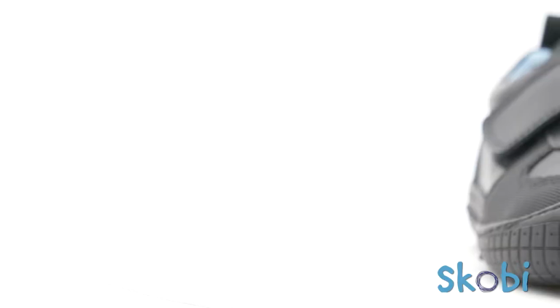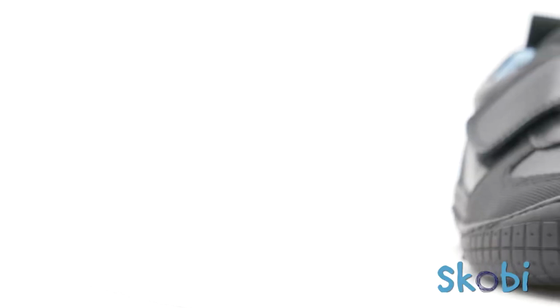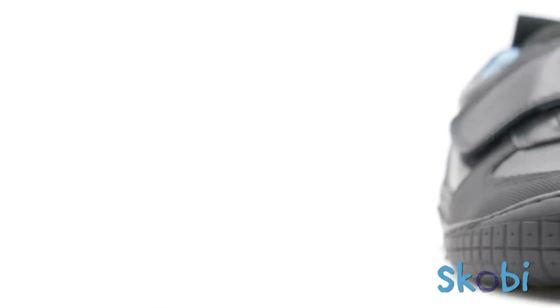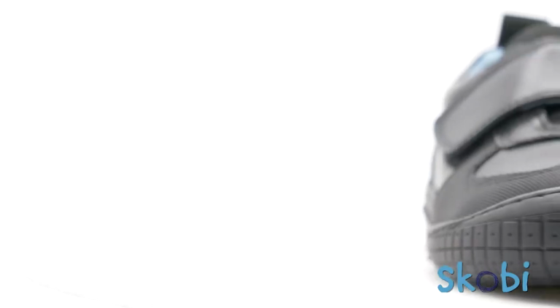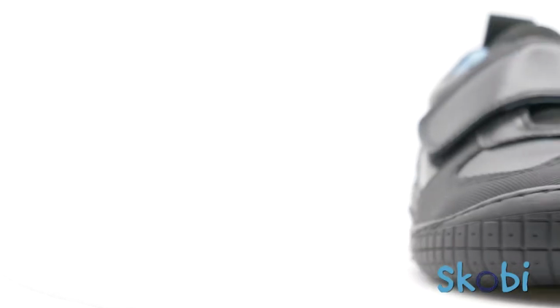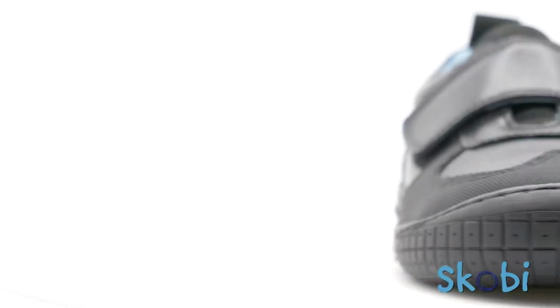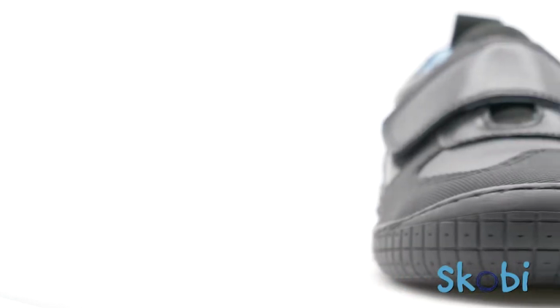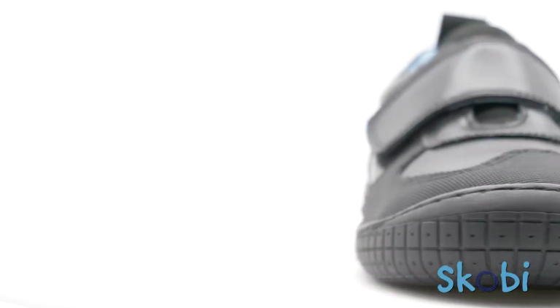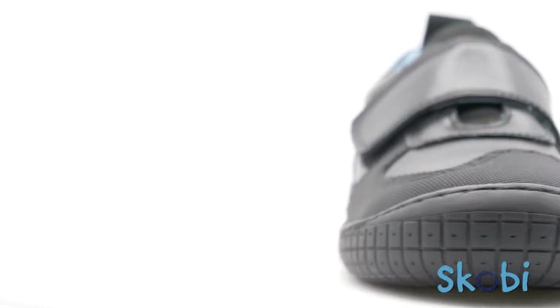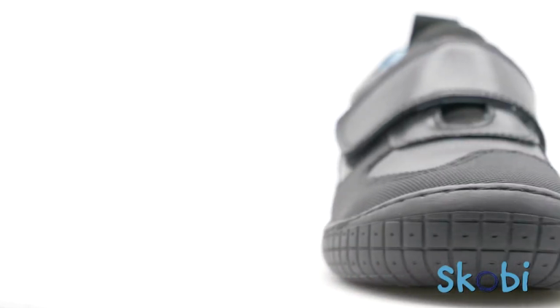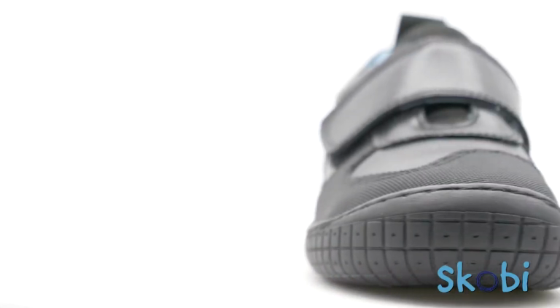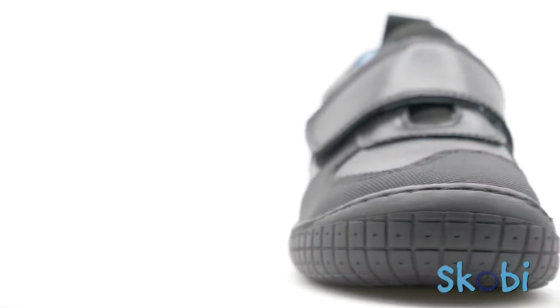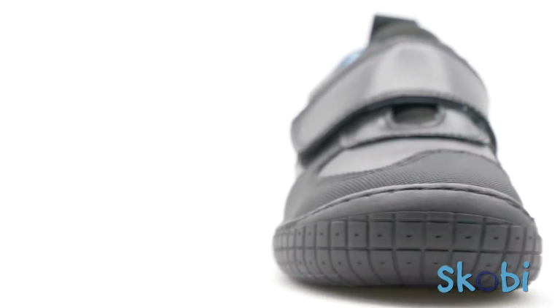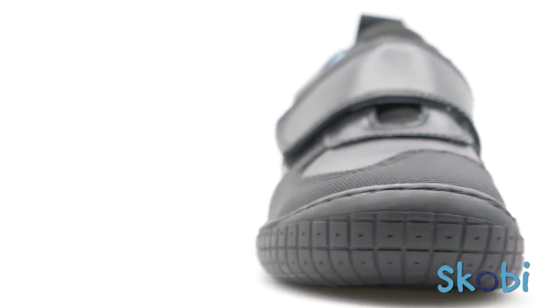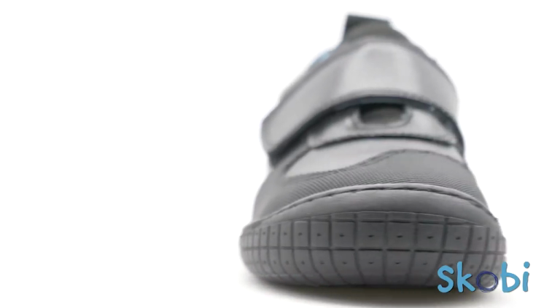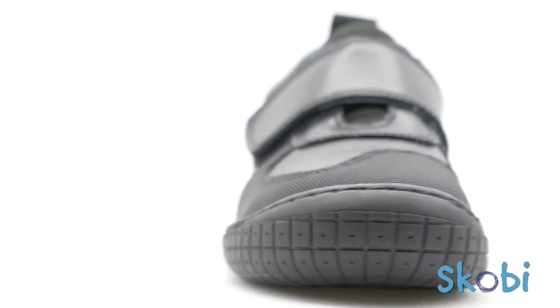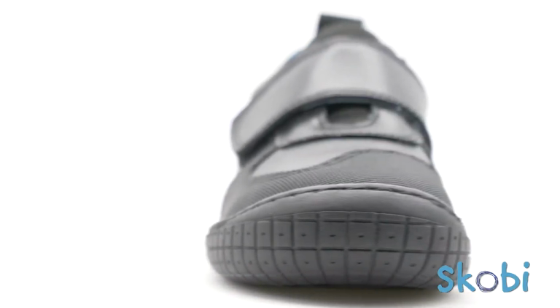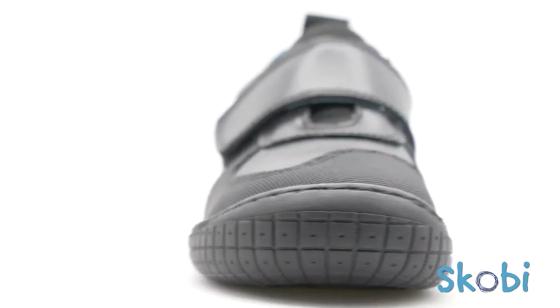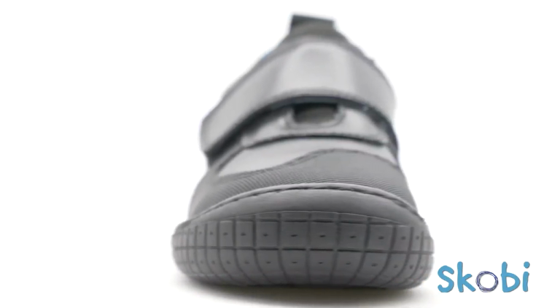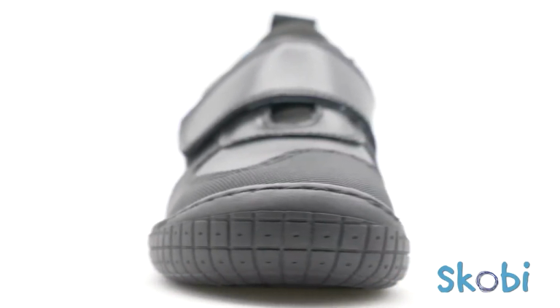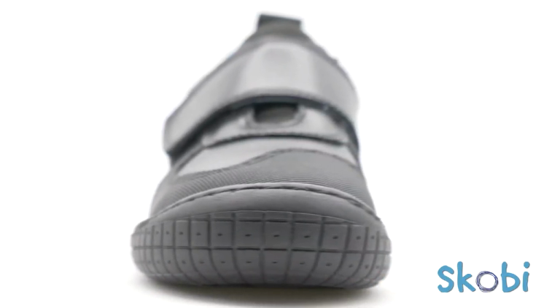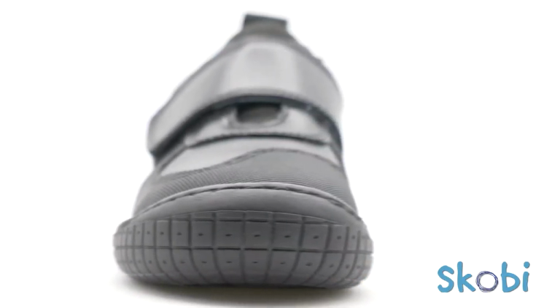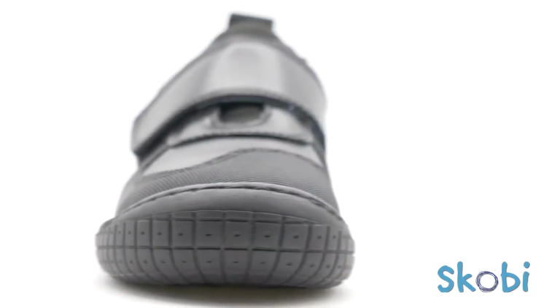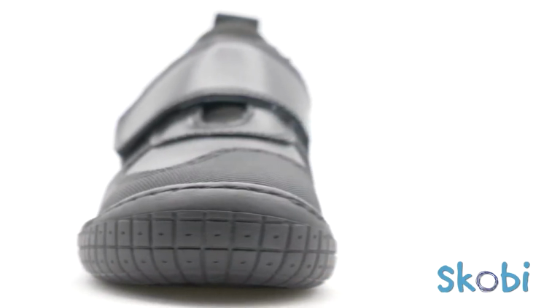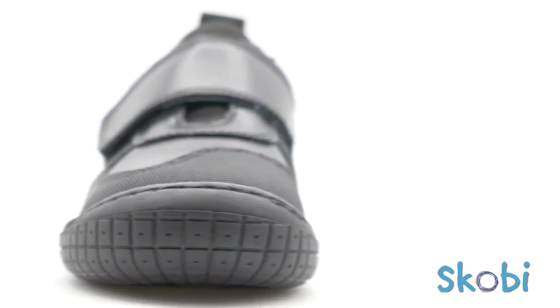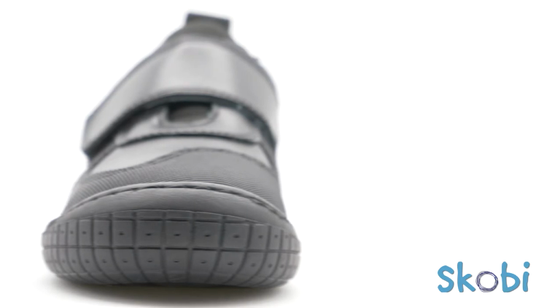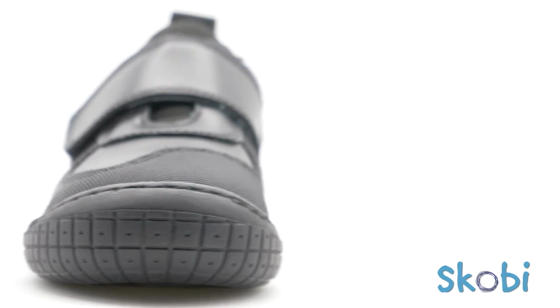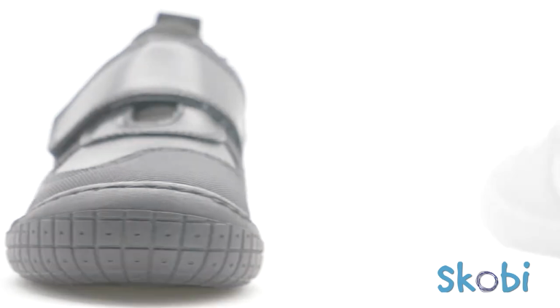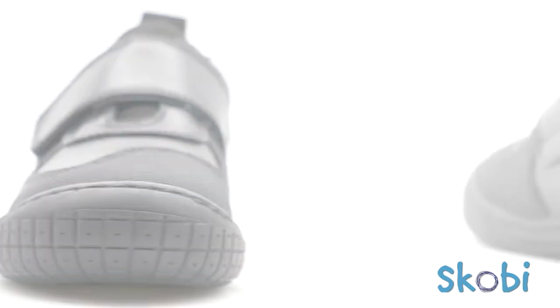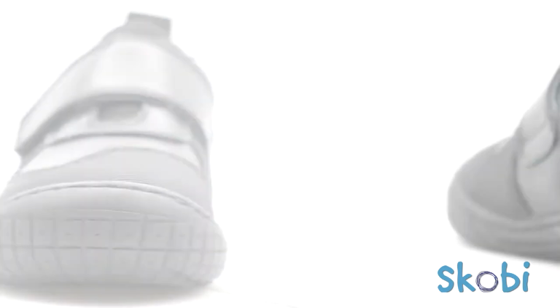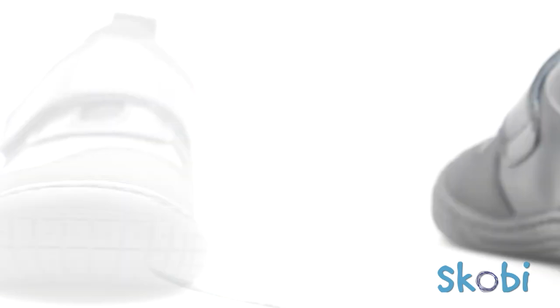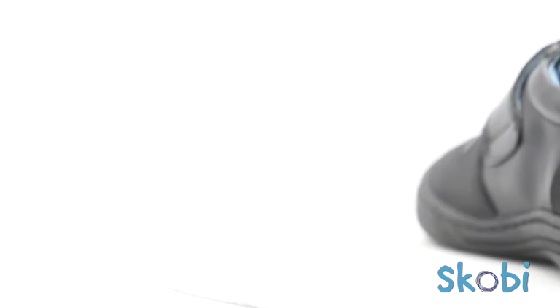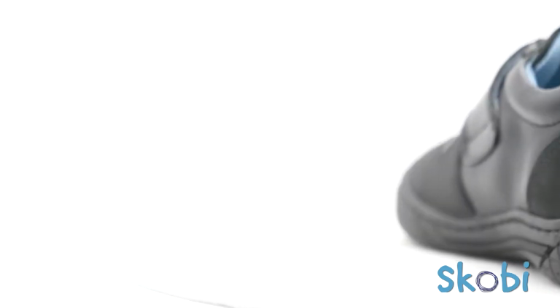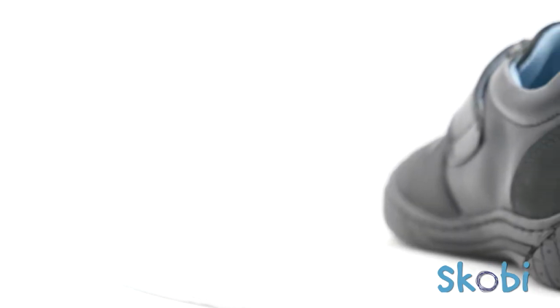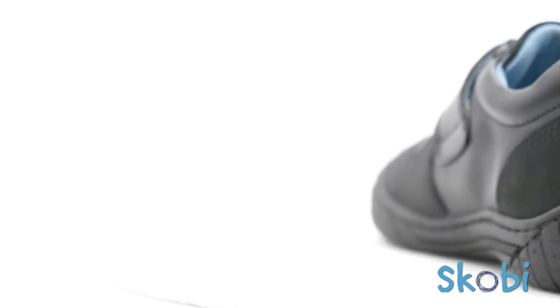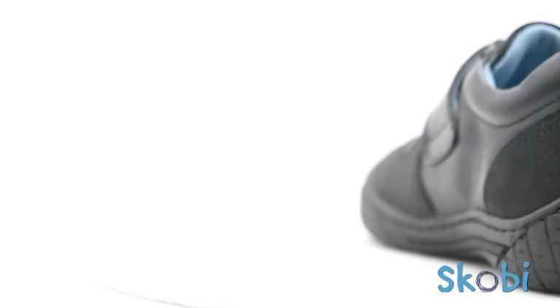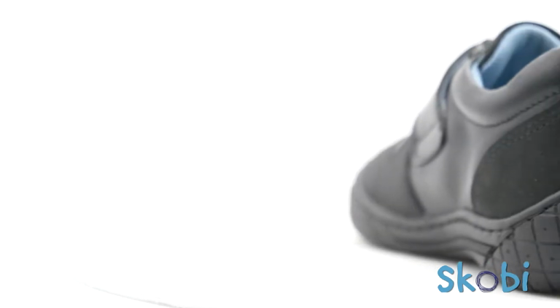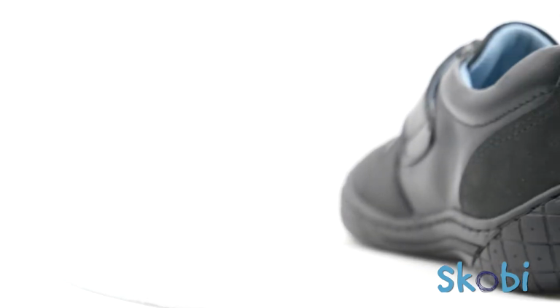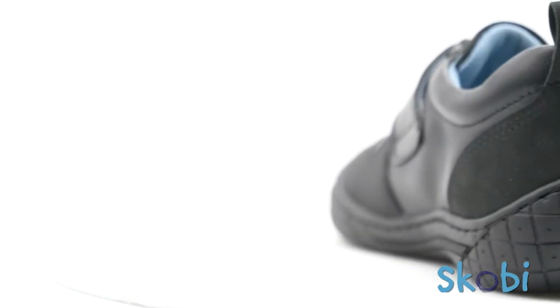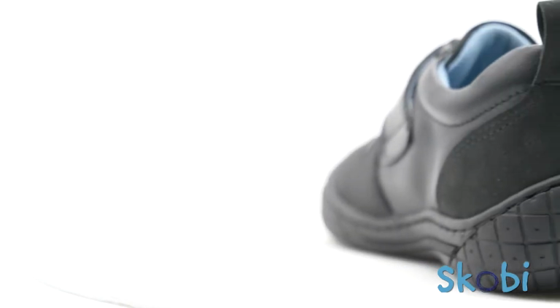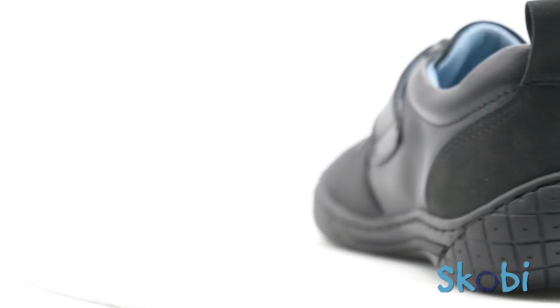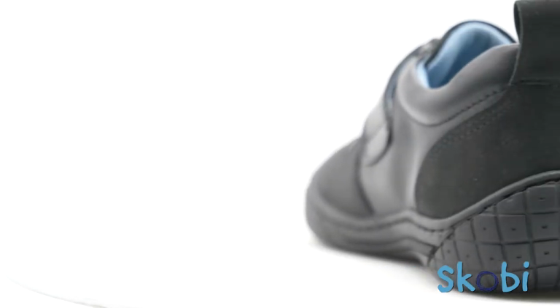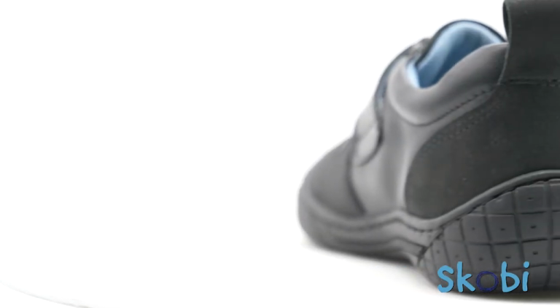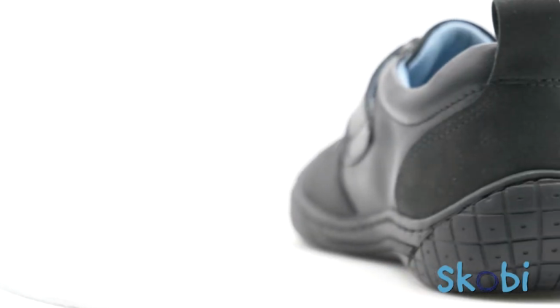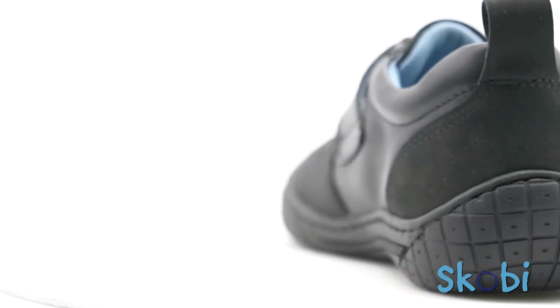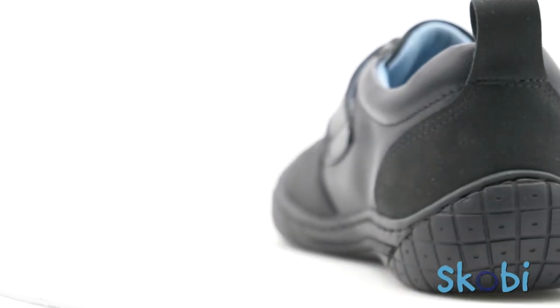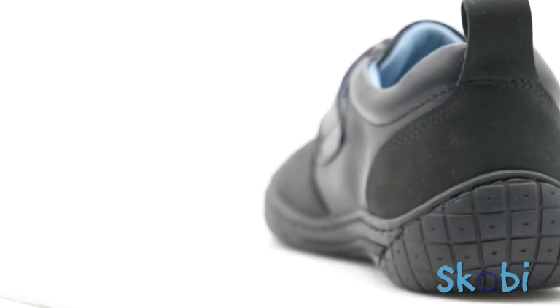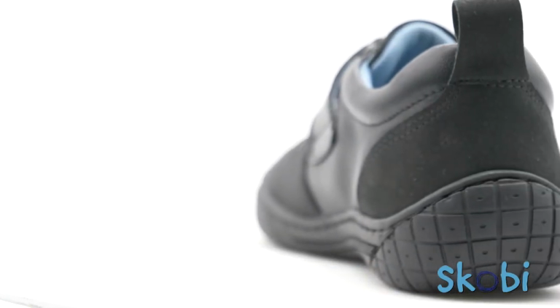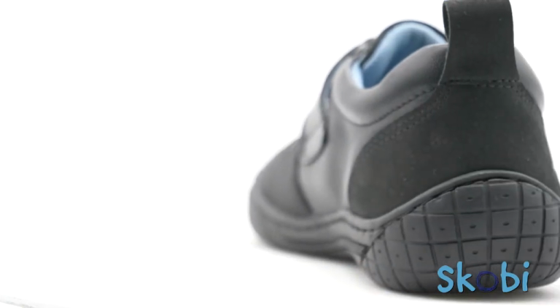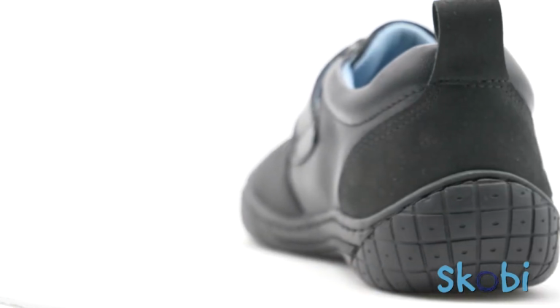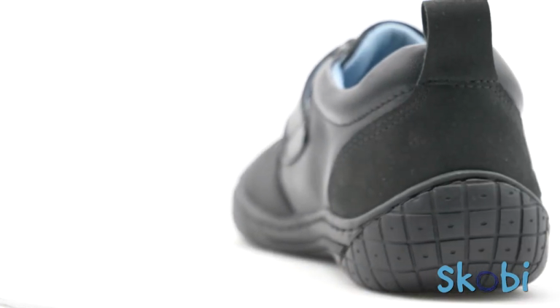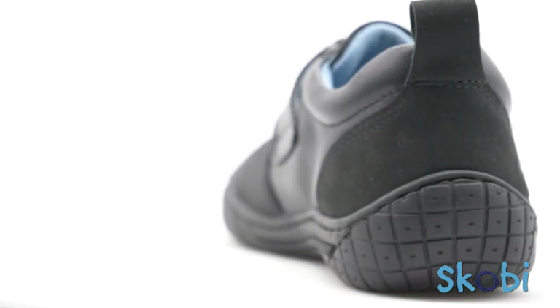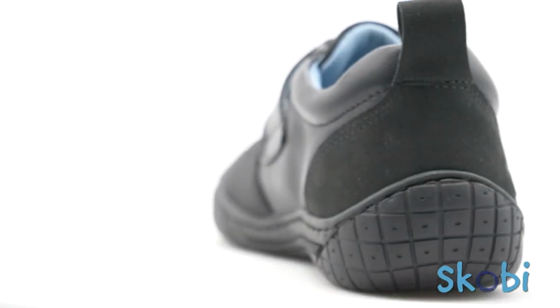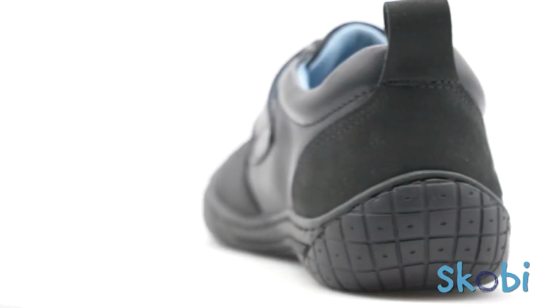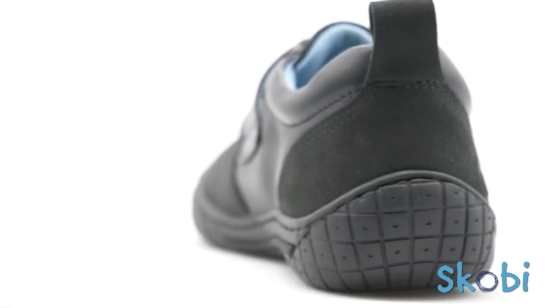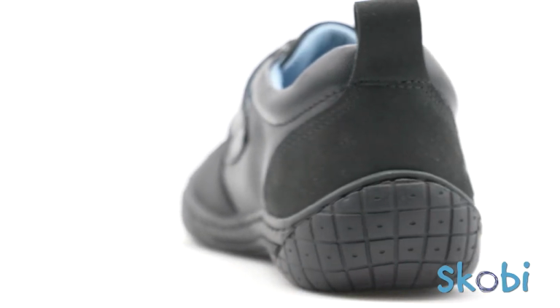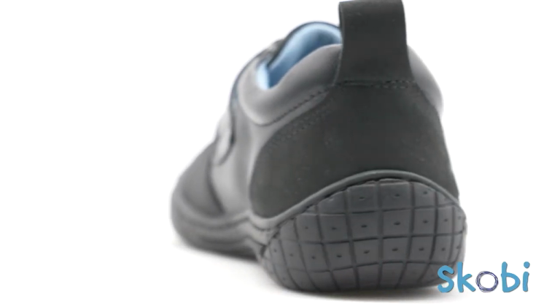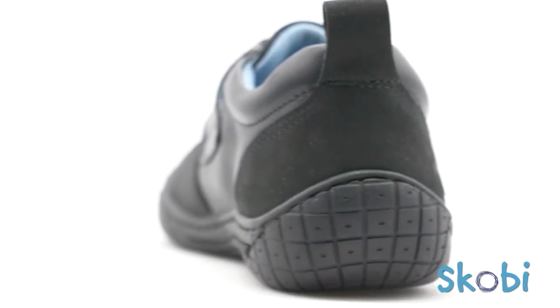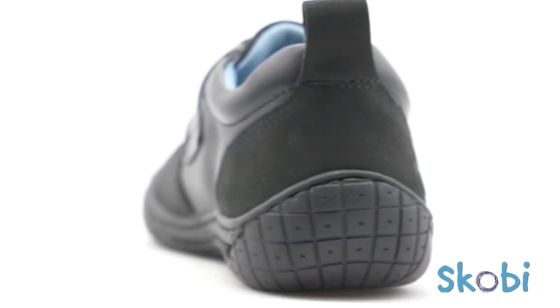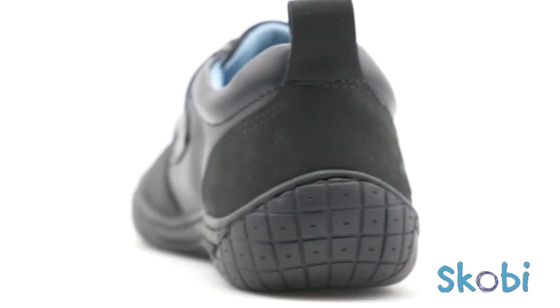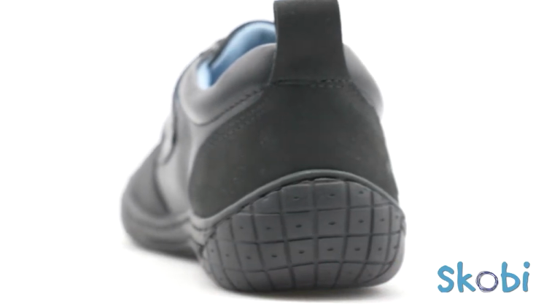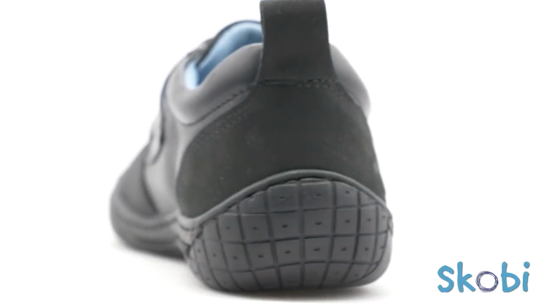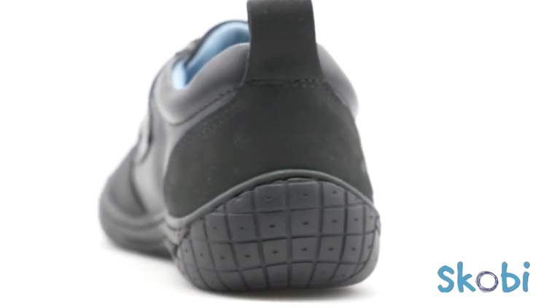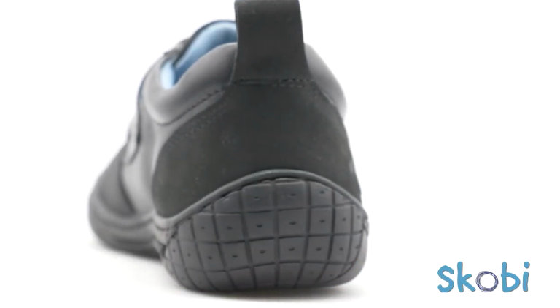Both styles are designed to suit a standard Australian foot type, so they have plenty of depth and an insole that can be removed if required.